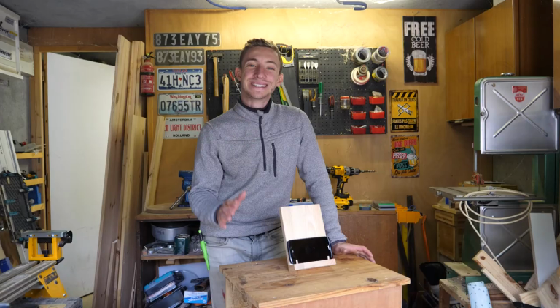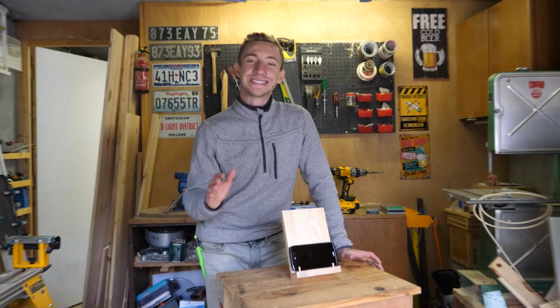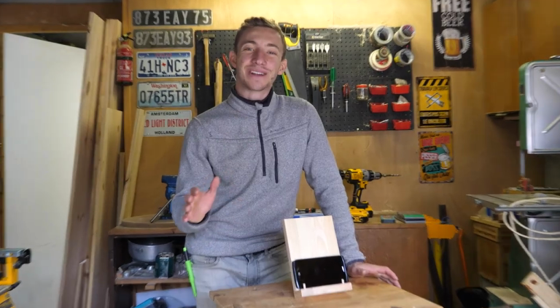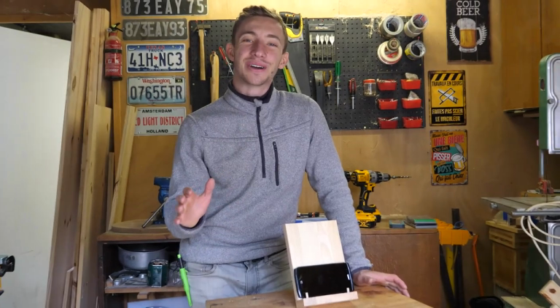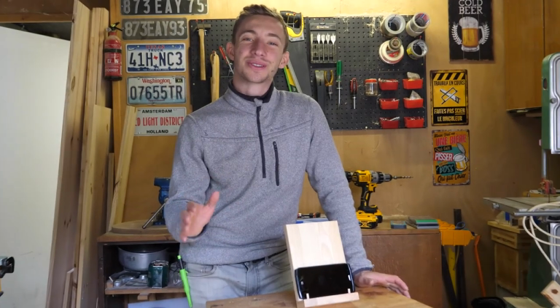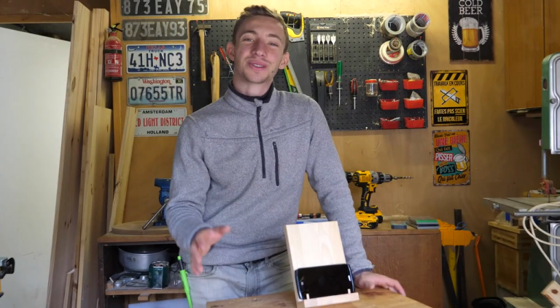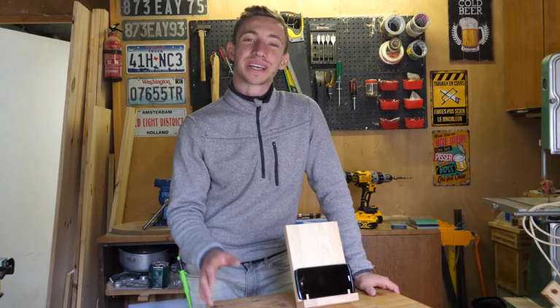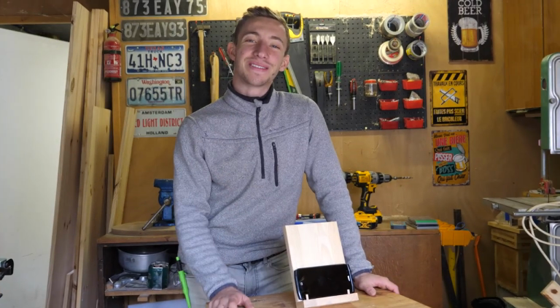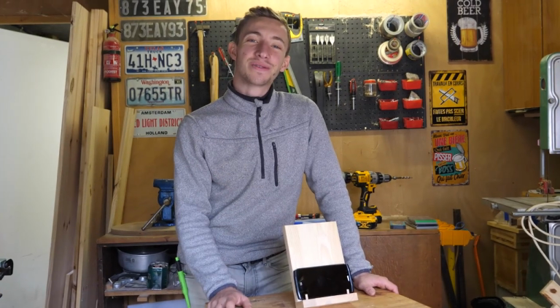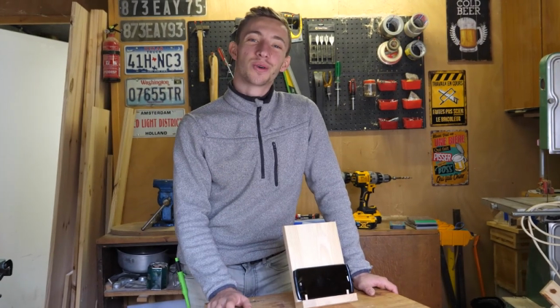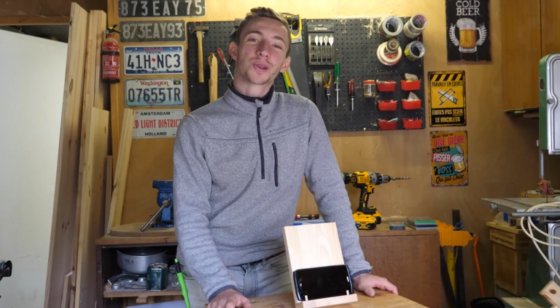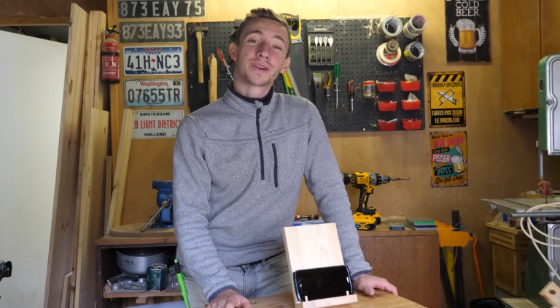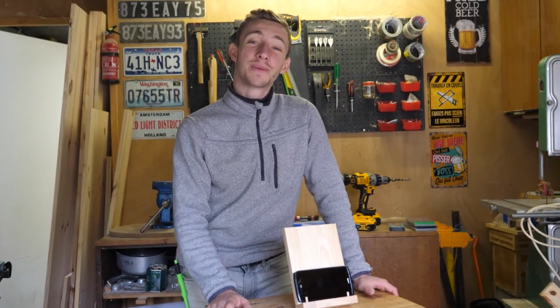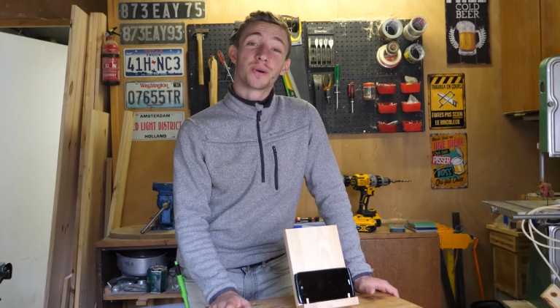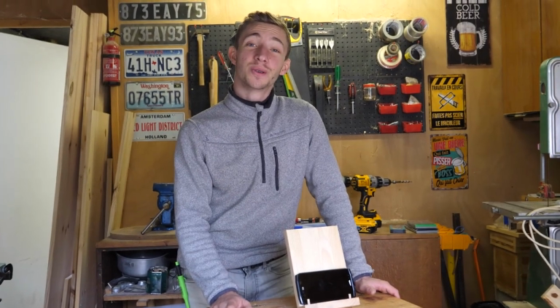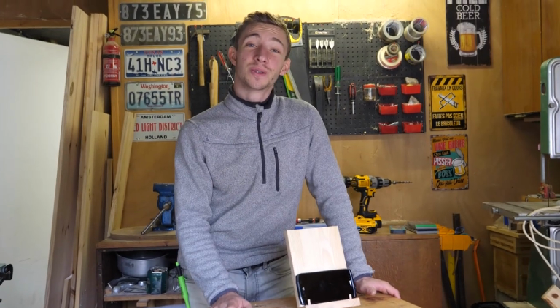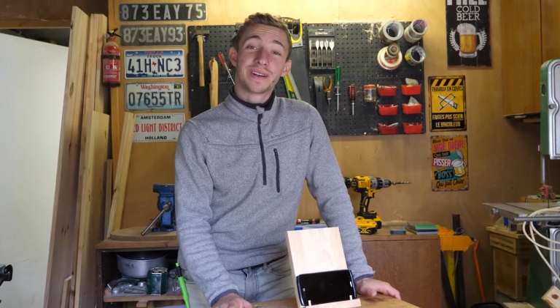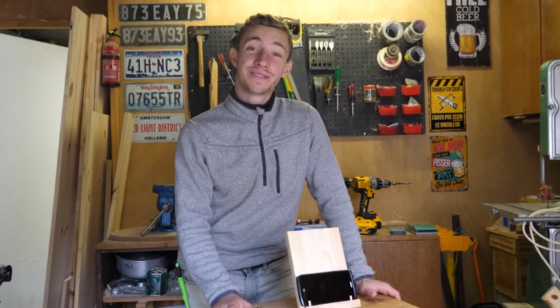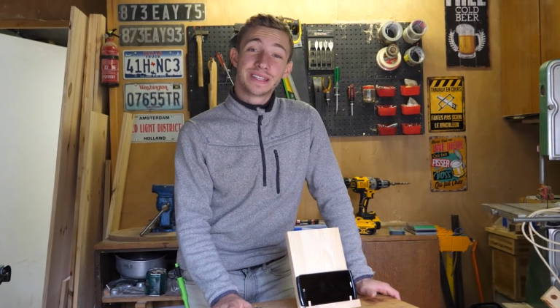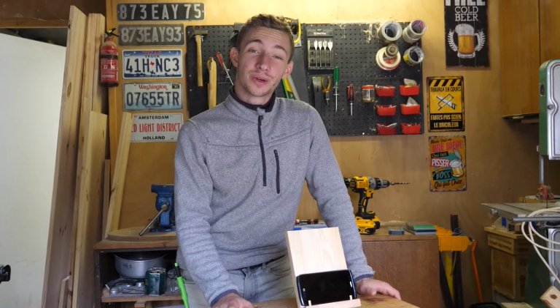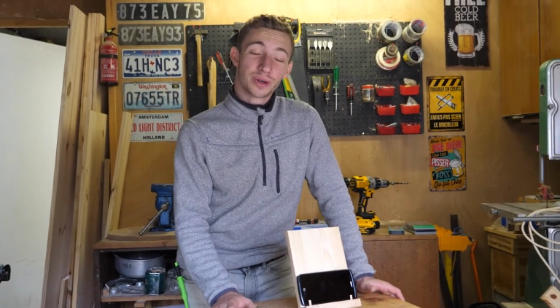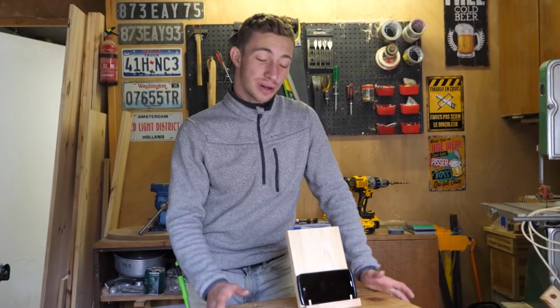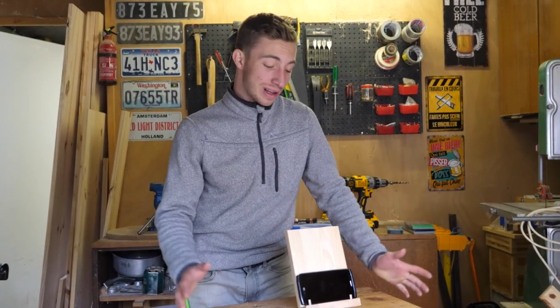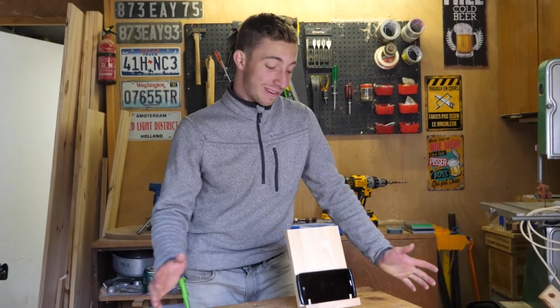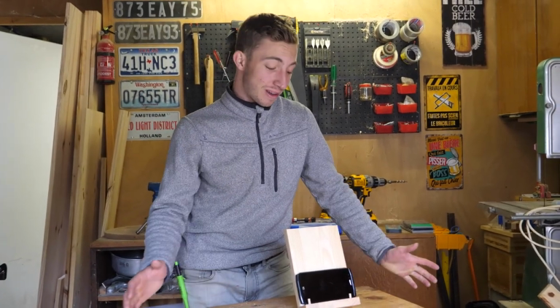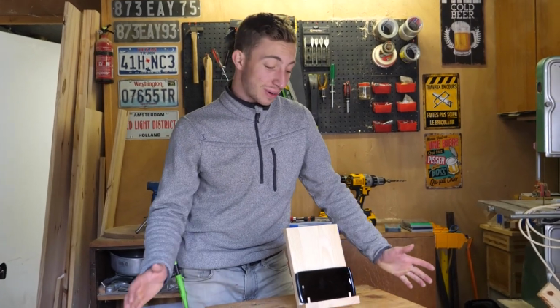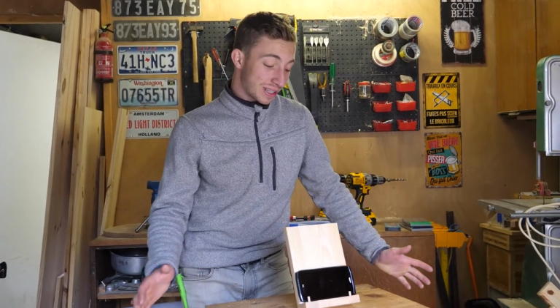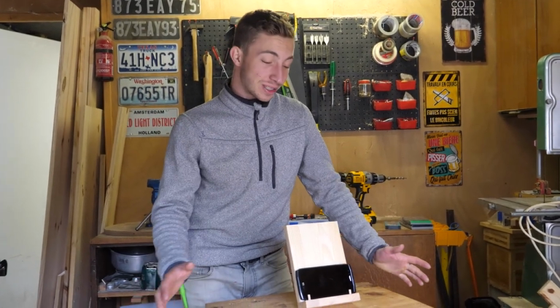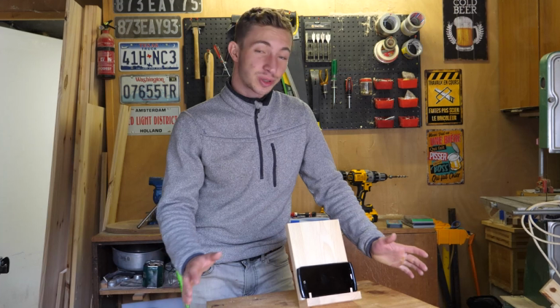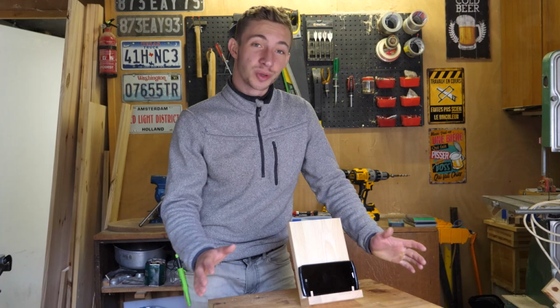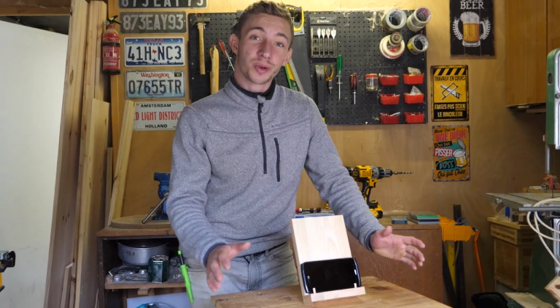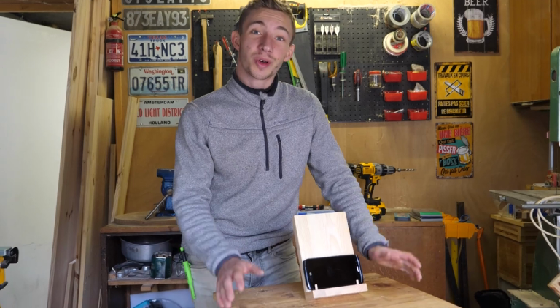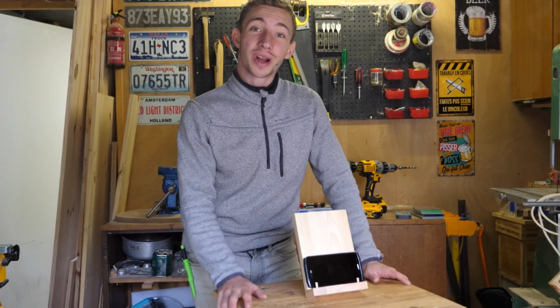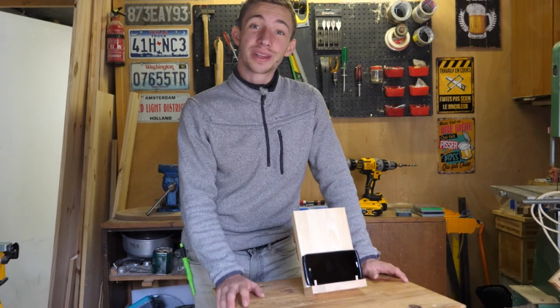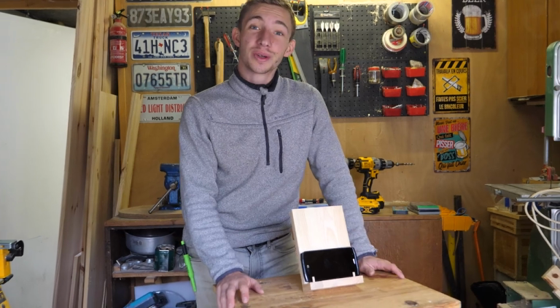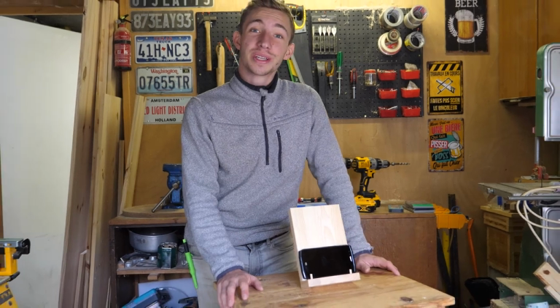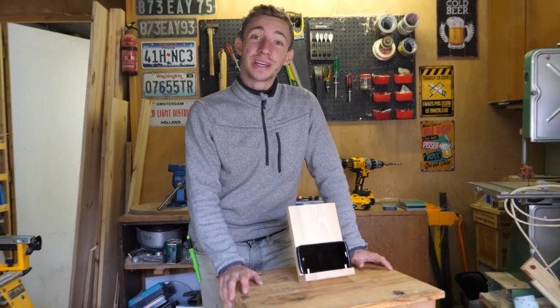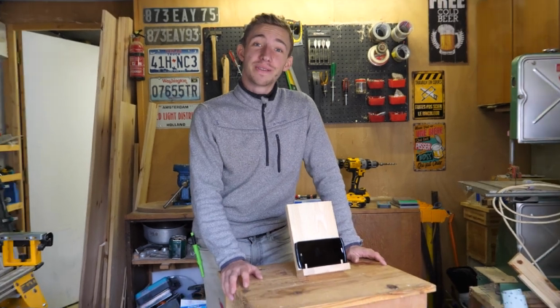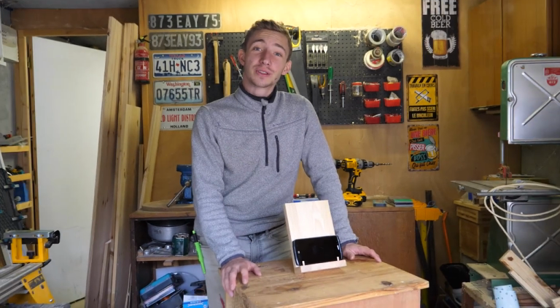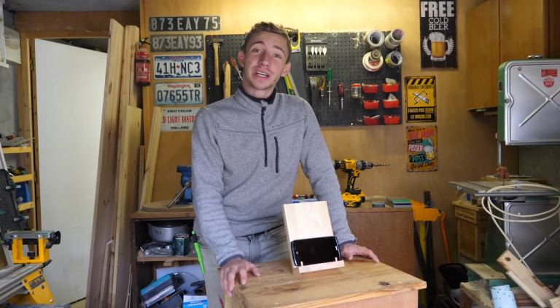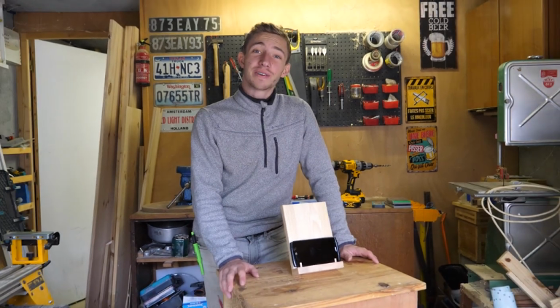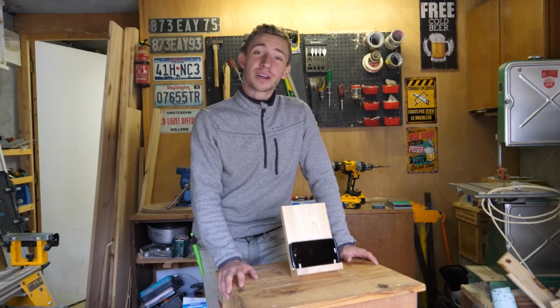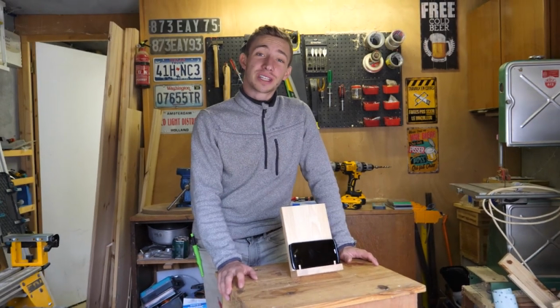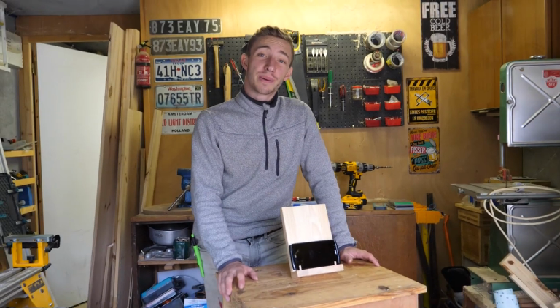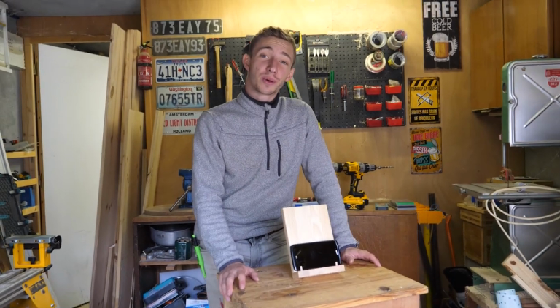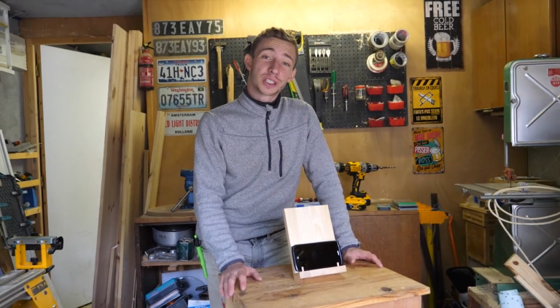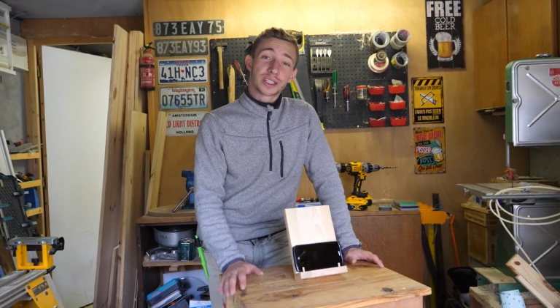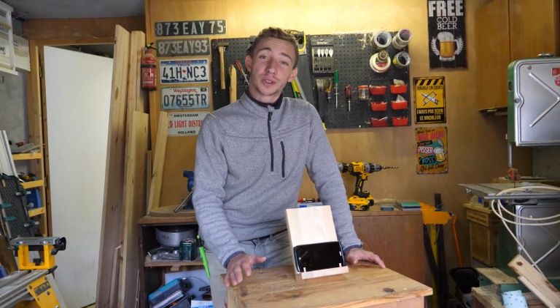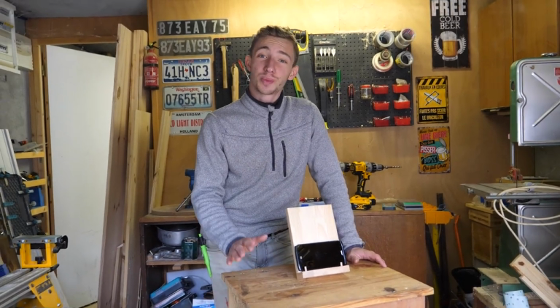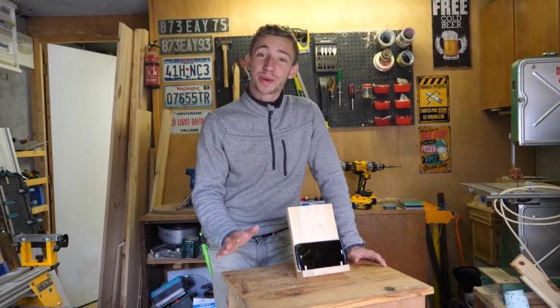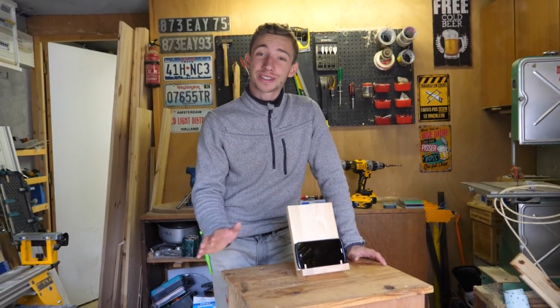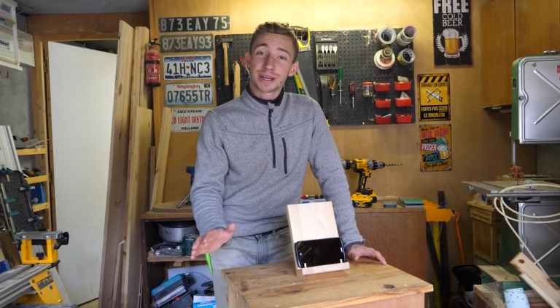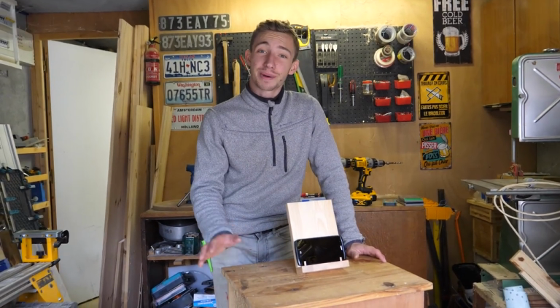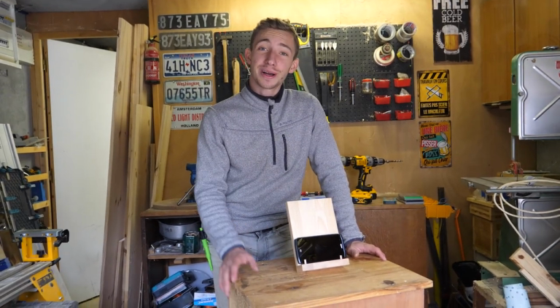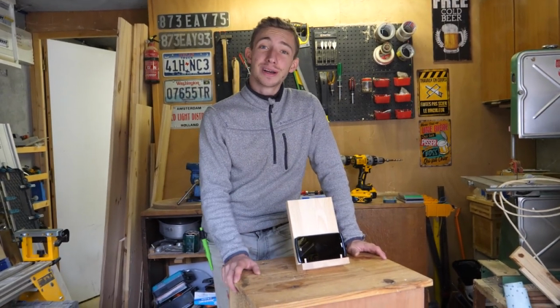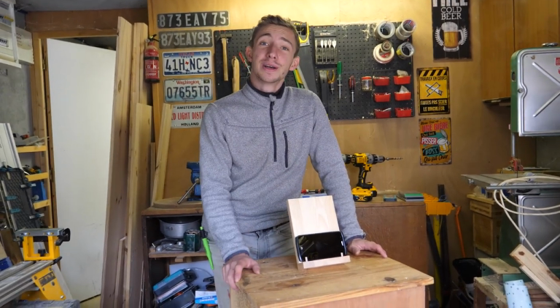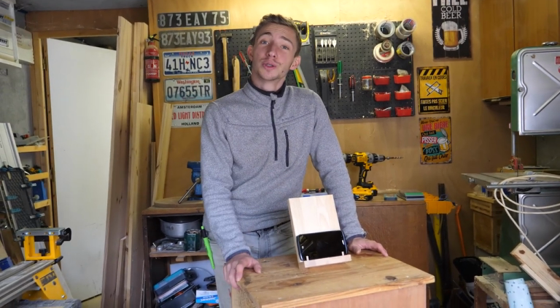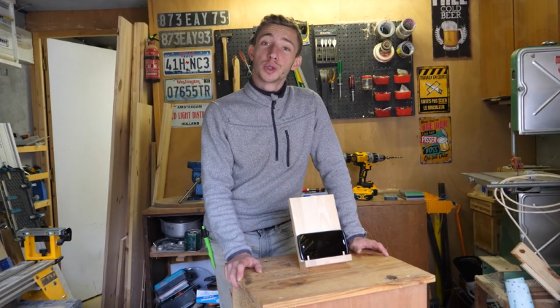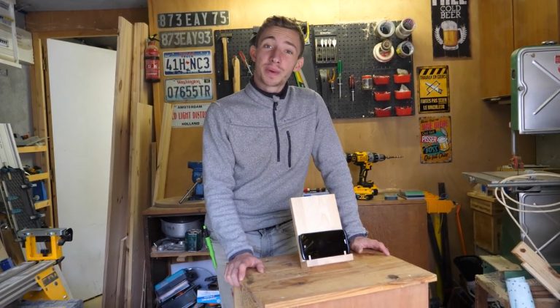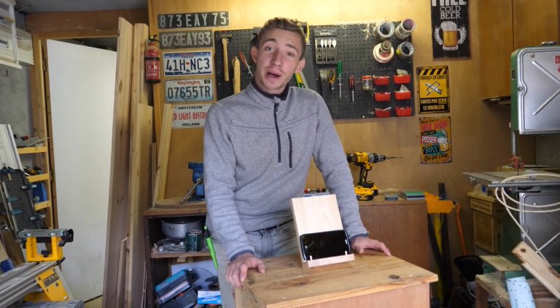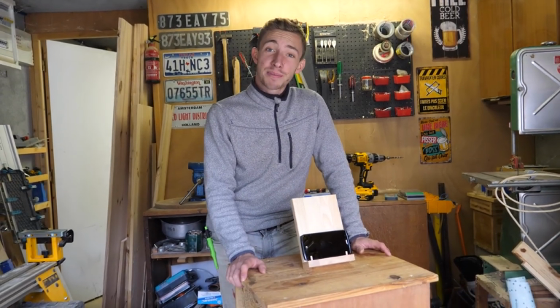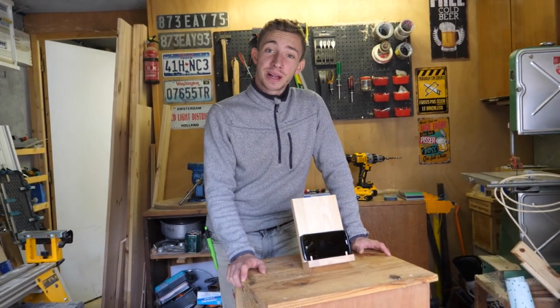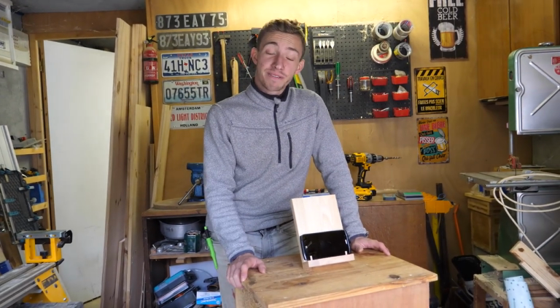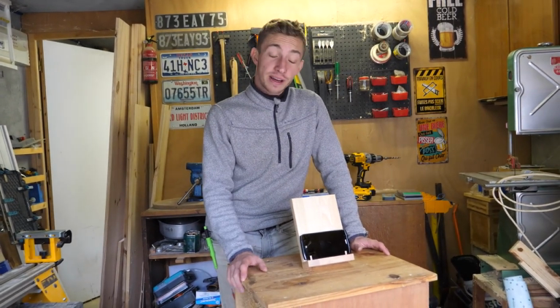Hello everyone, happy to meet you for a new video. Fabrication in the atelier — you will see, it's a project that is super cool, super easy to do.